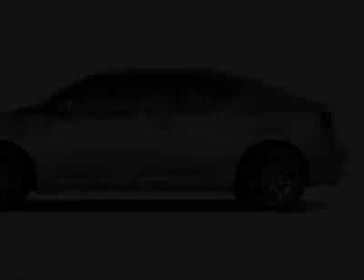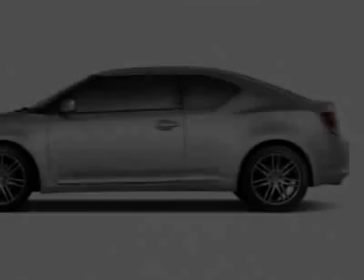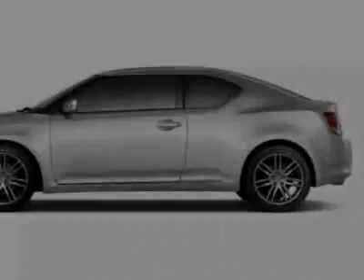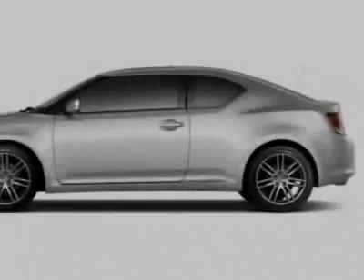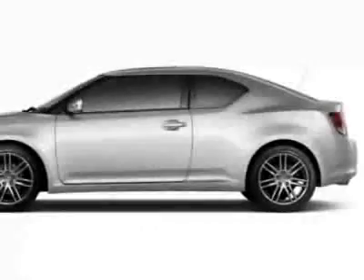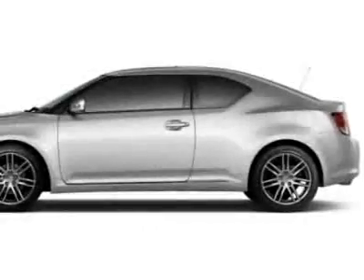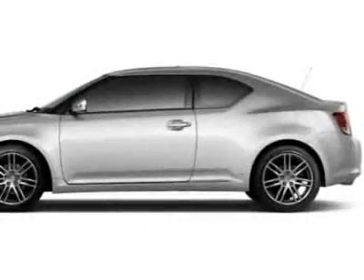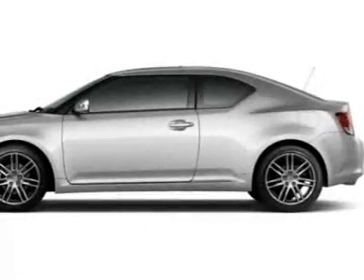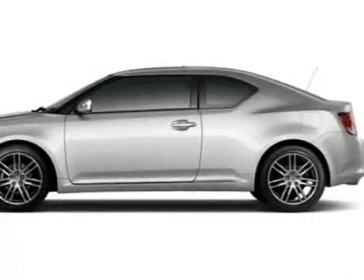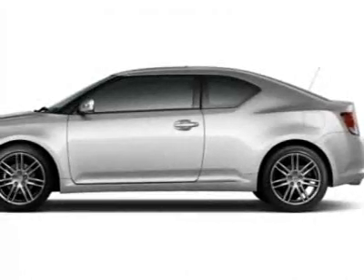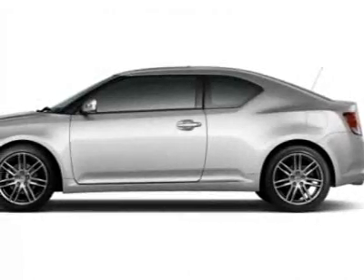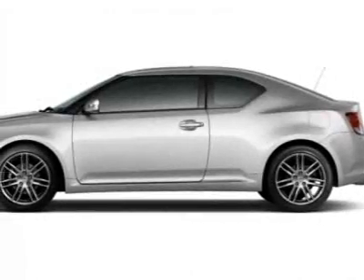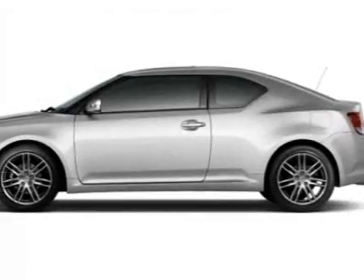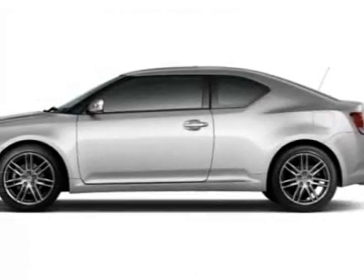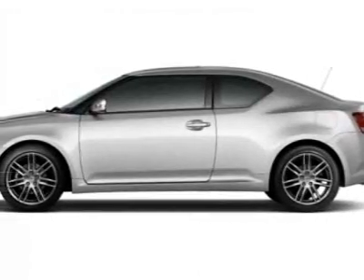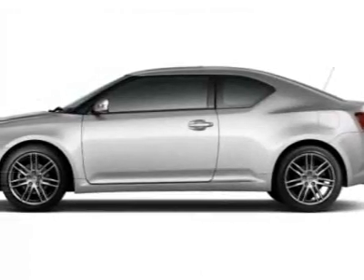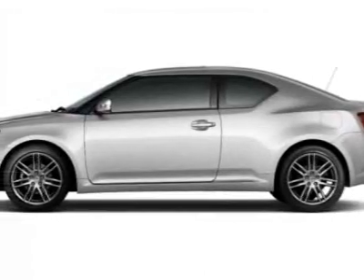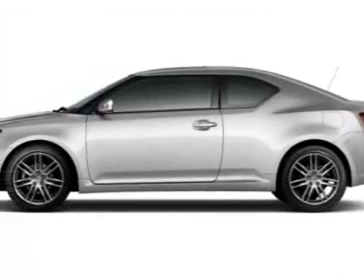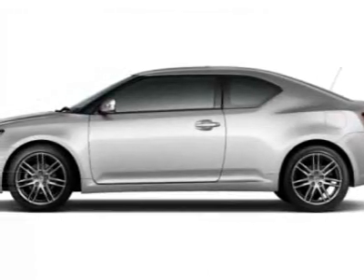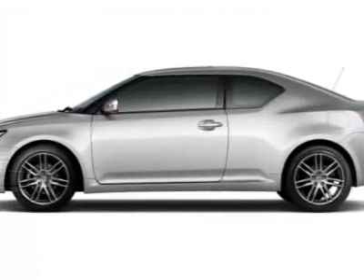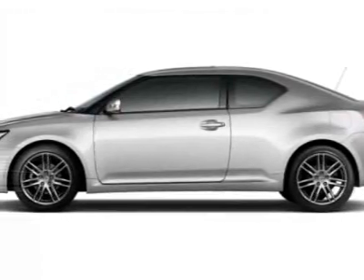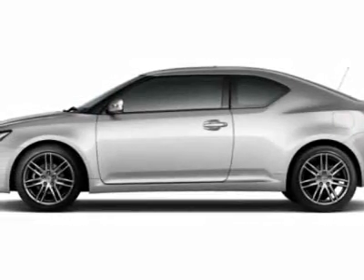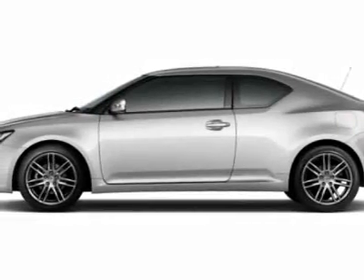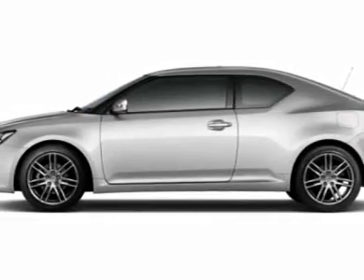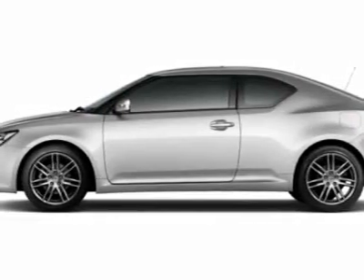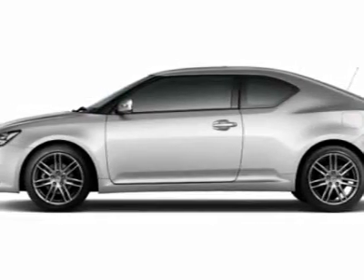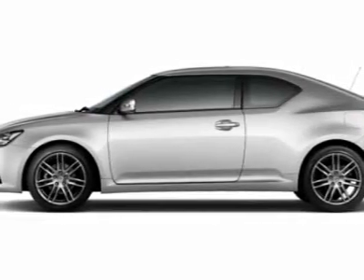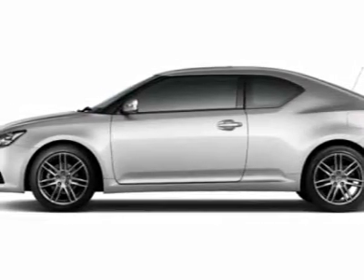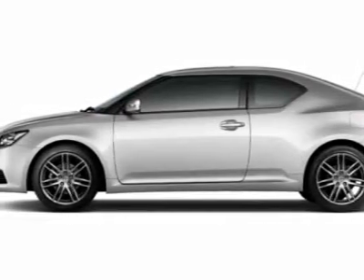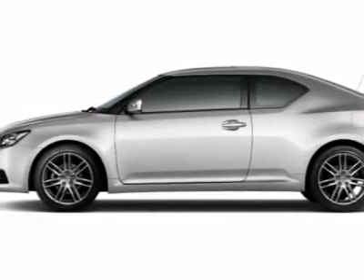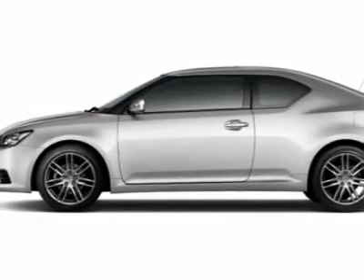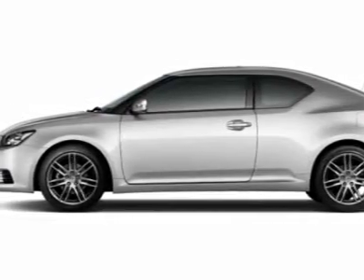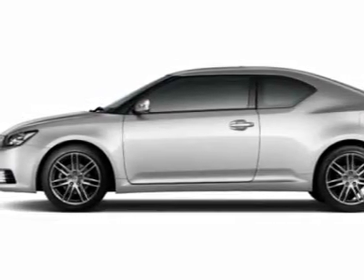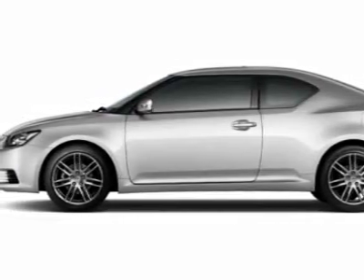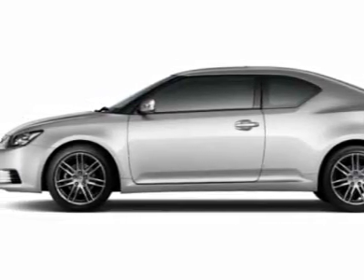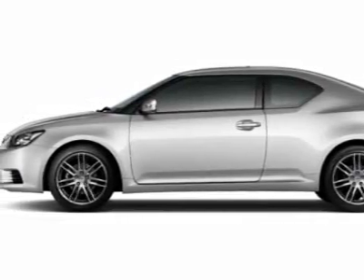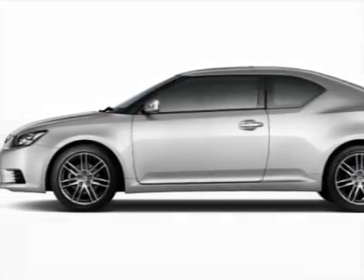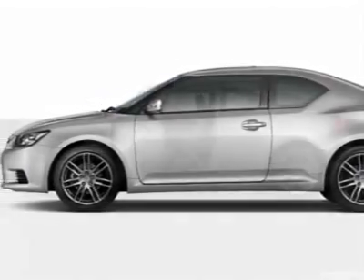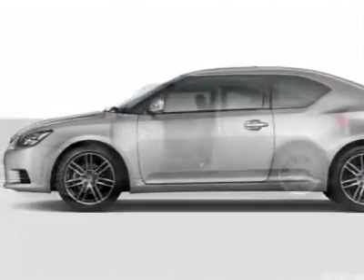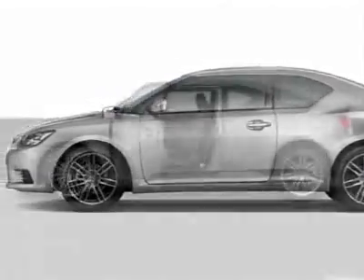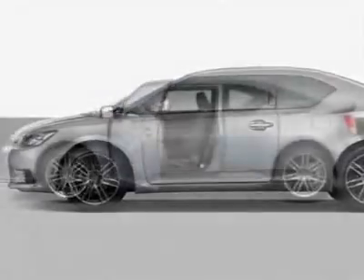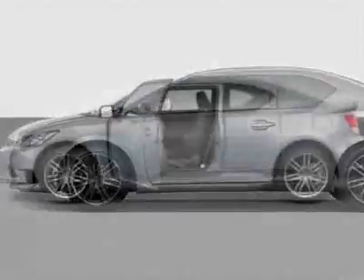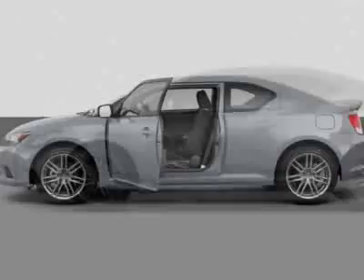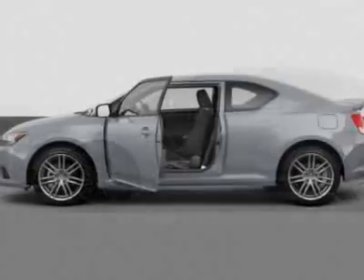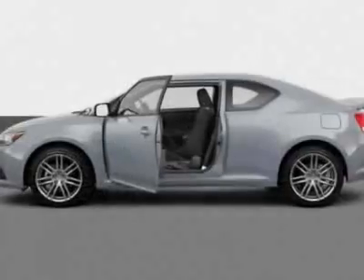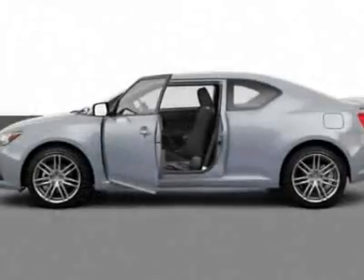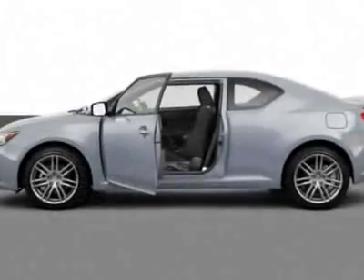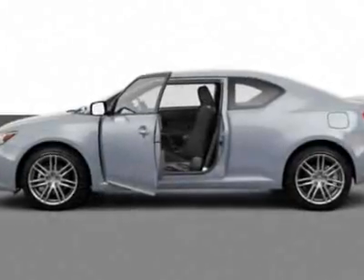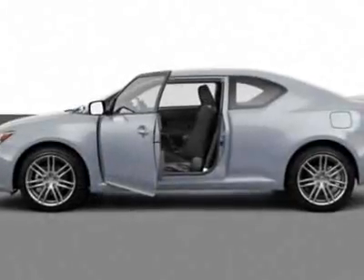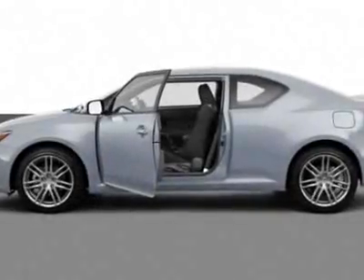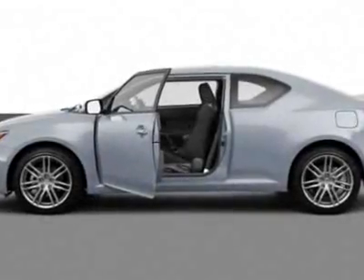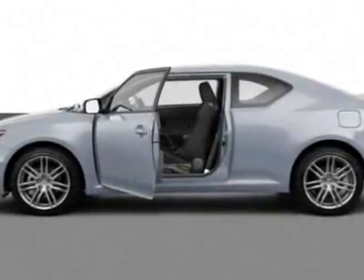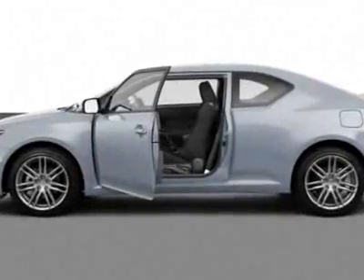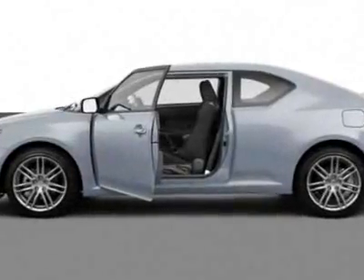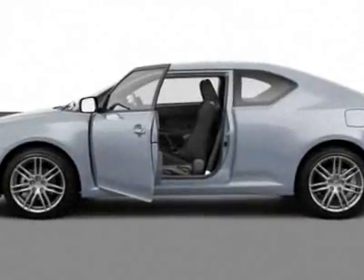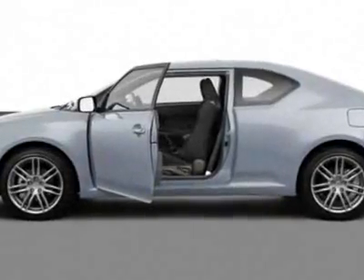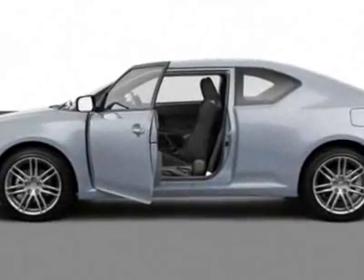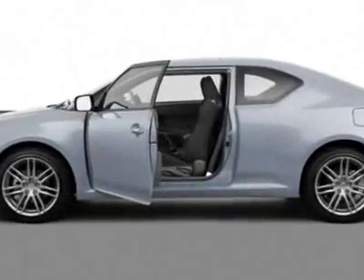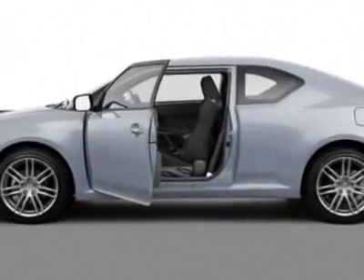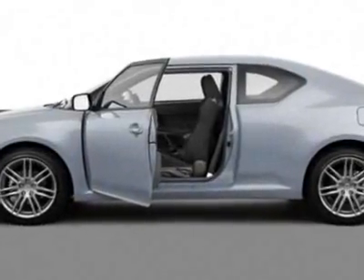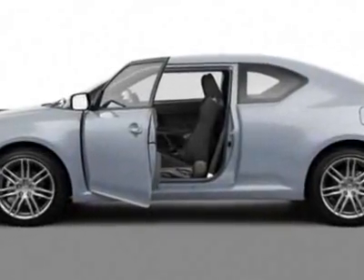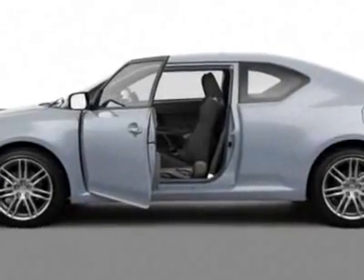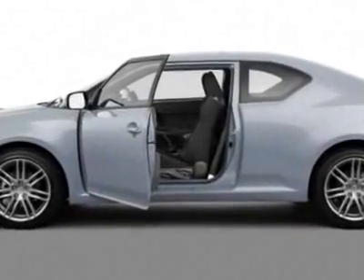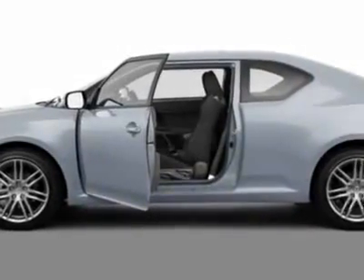Take a look at this new 2011 Scion TC. For your protection, this vehicle has a full factory warranty.